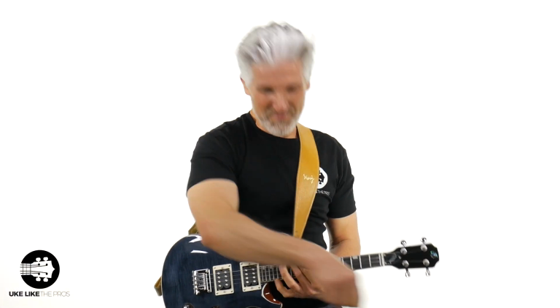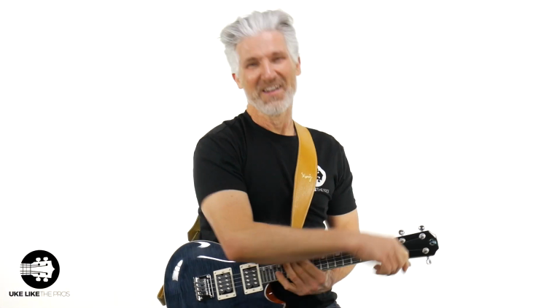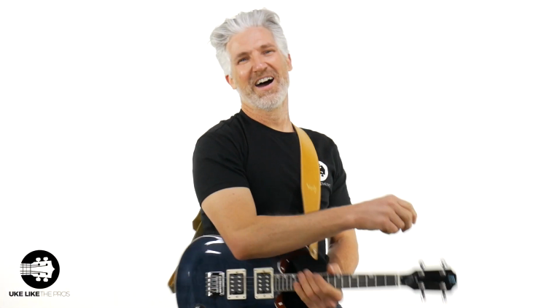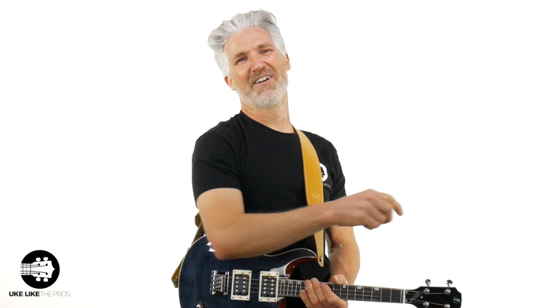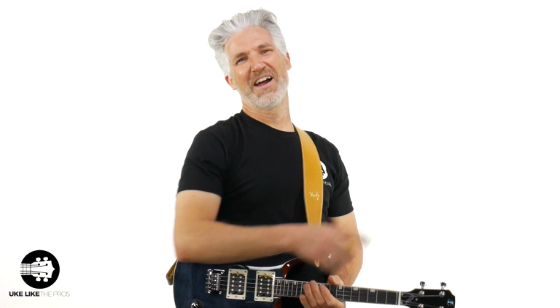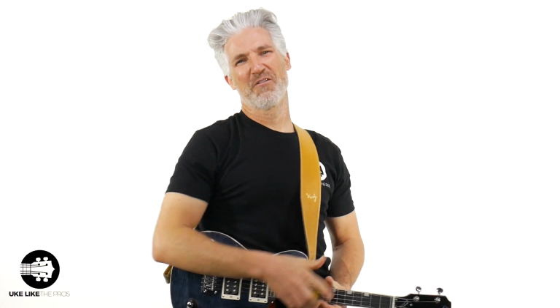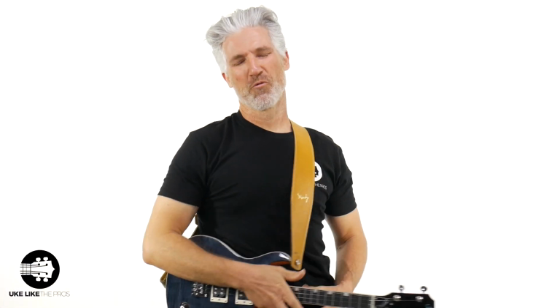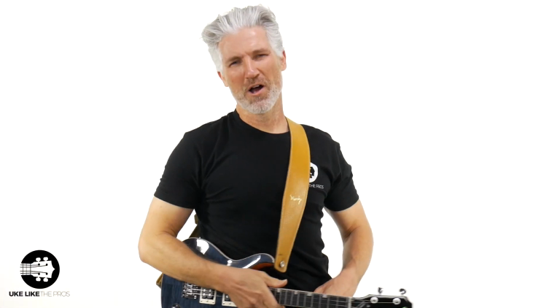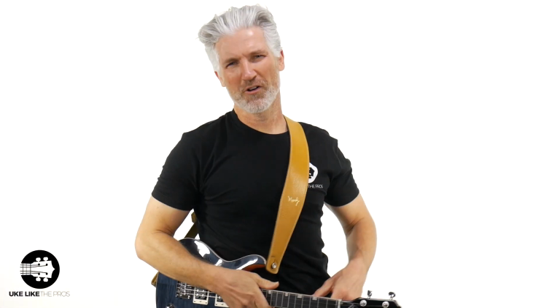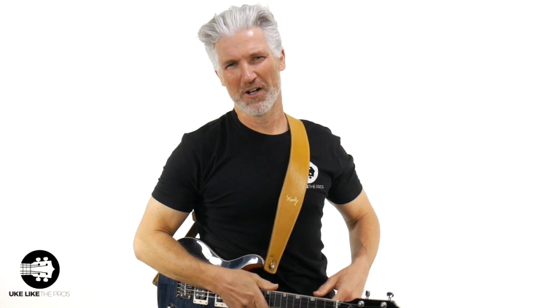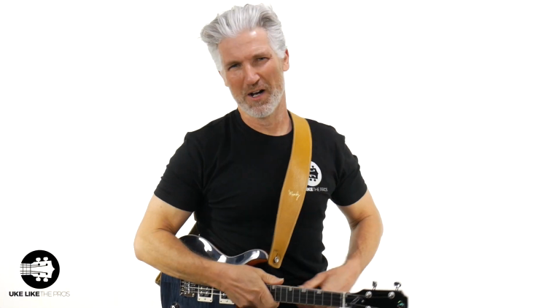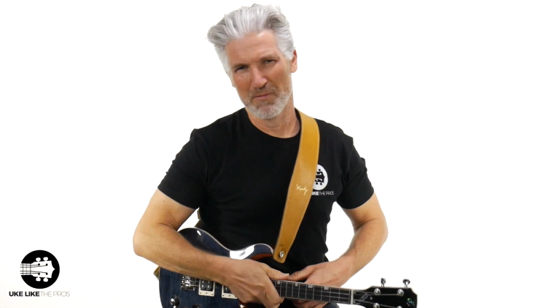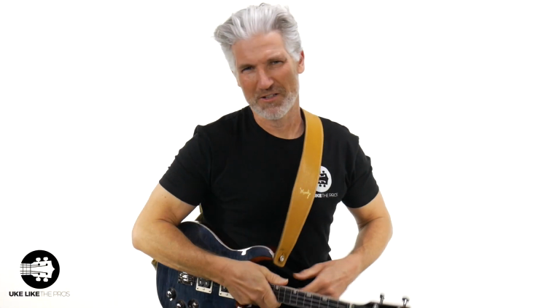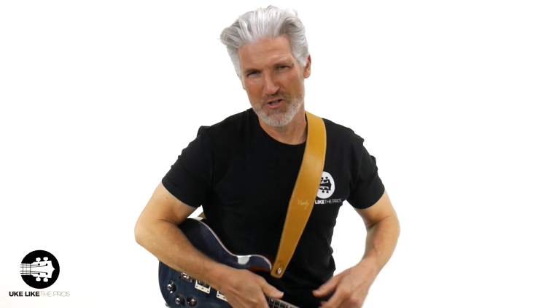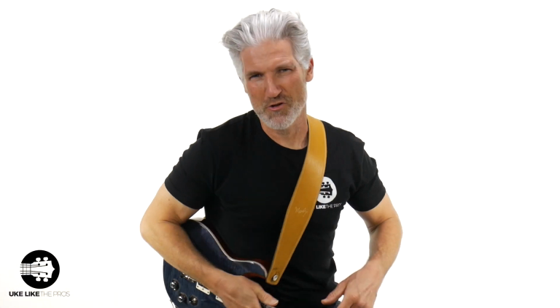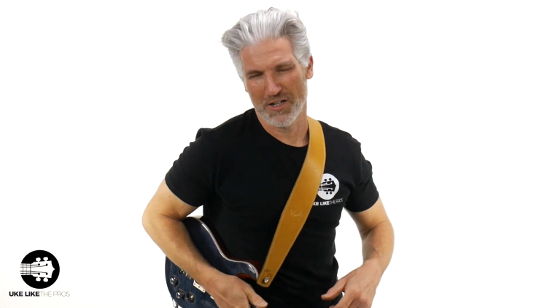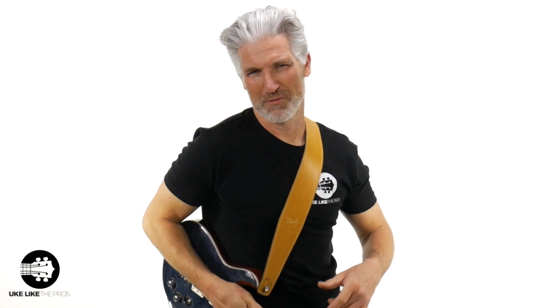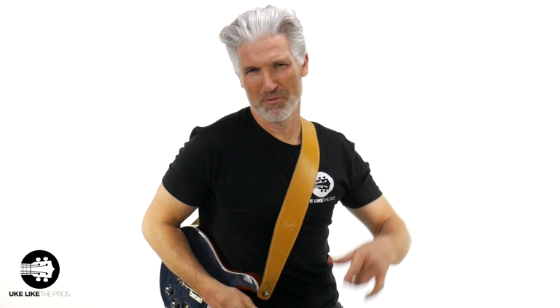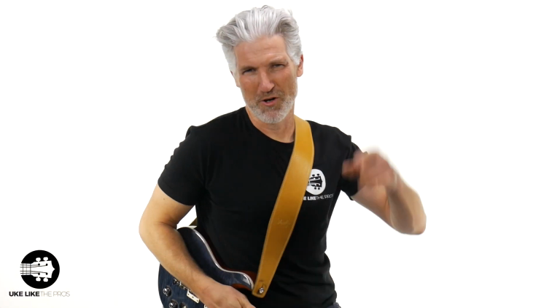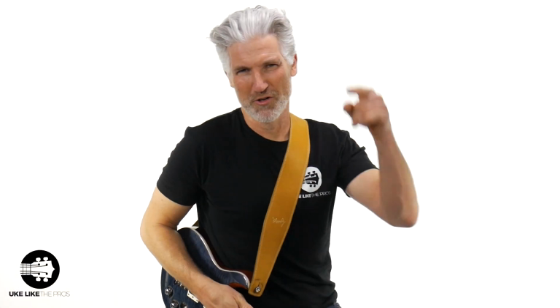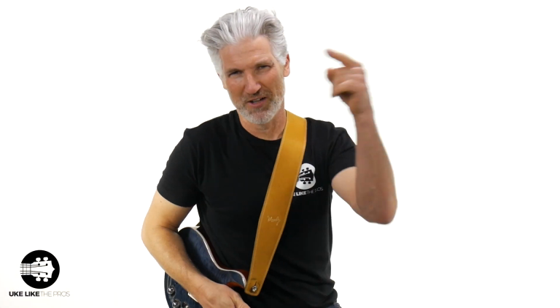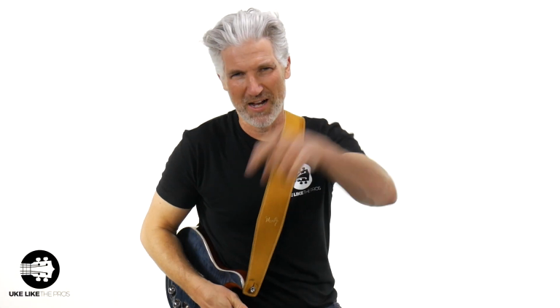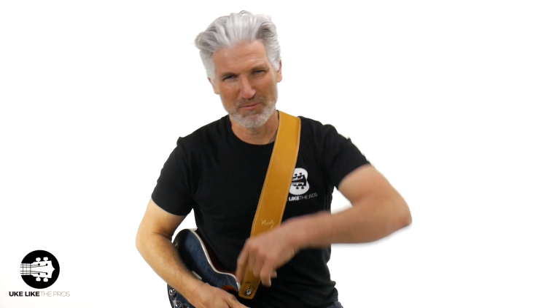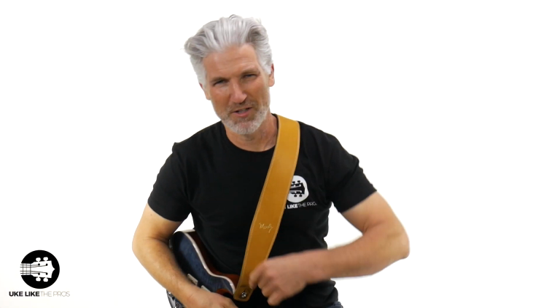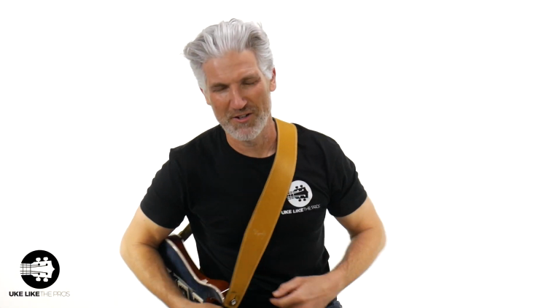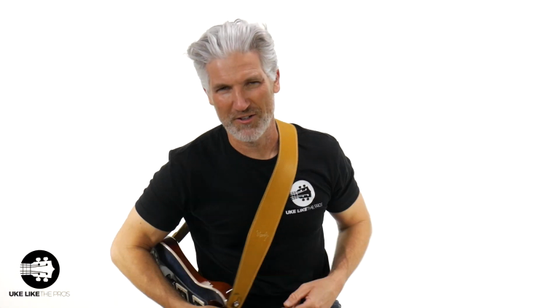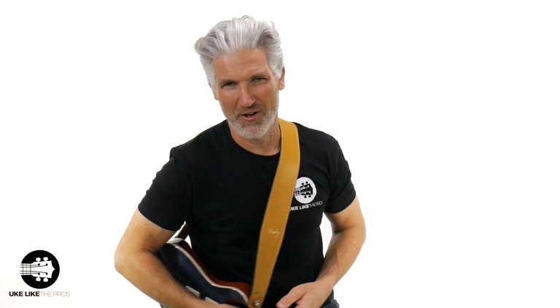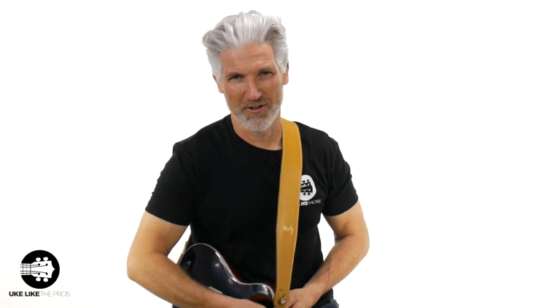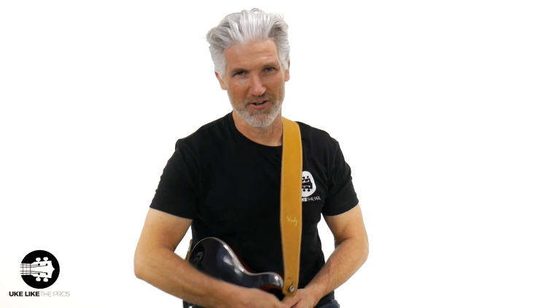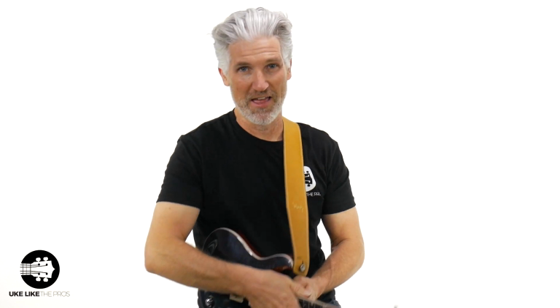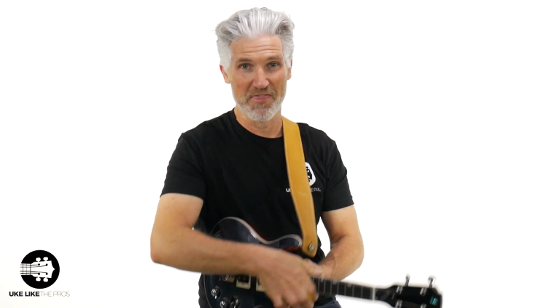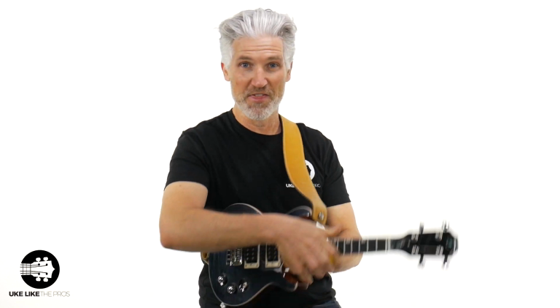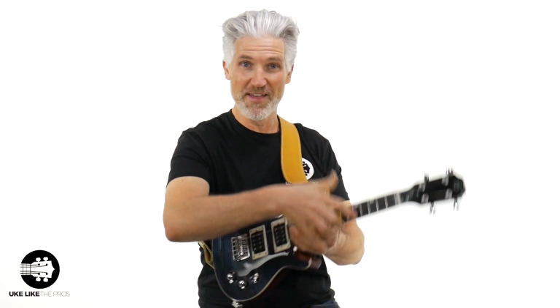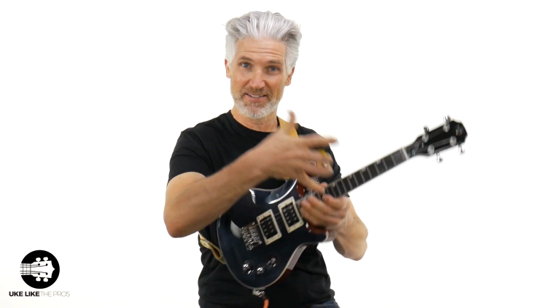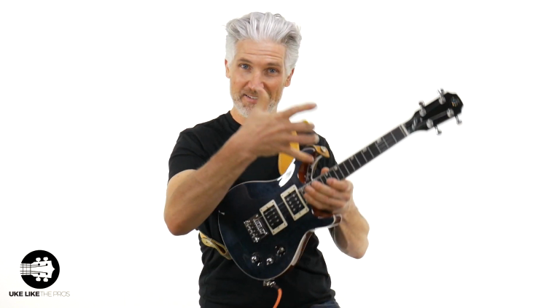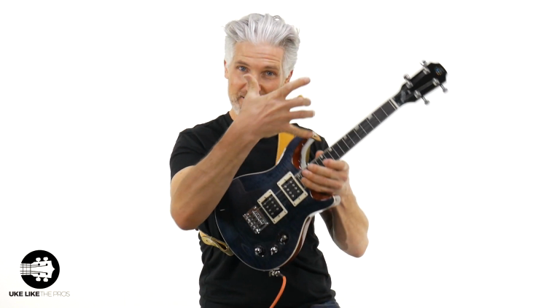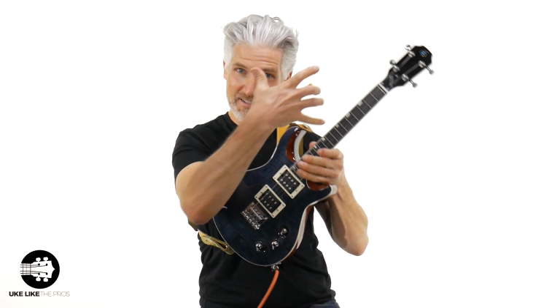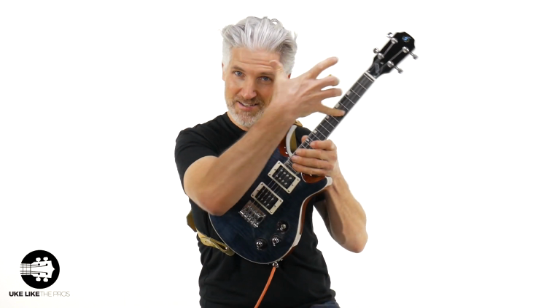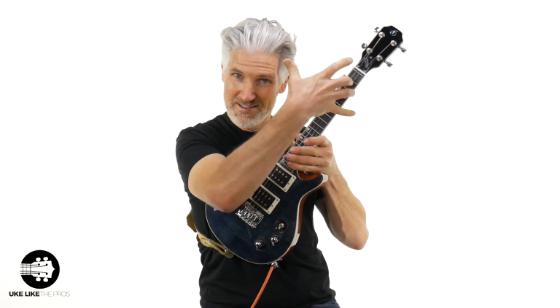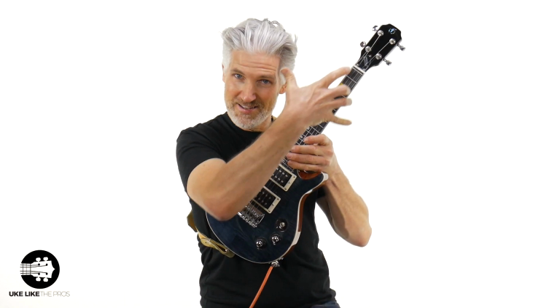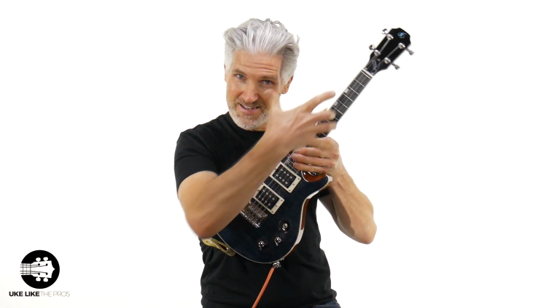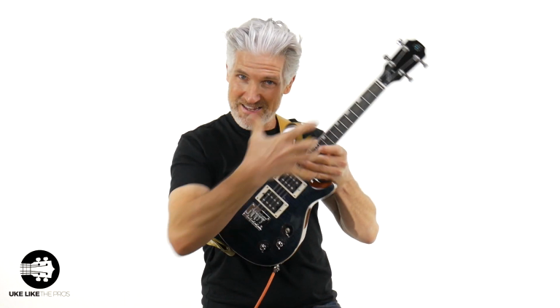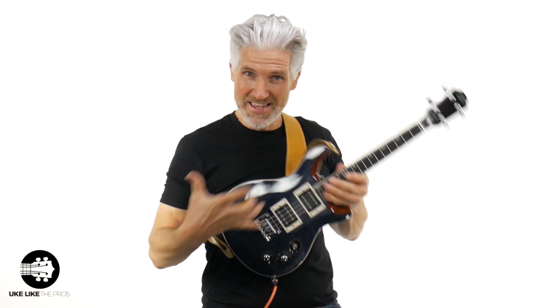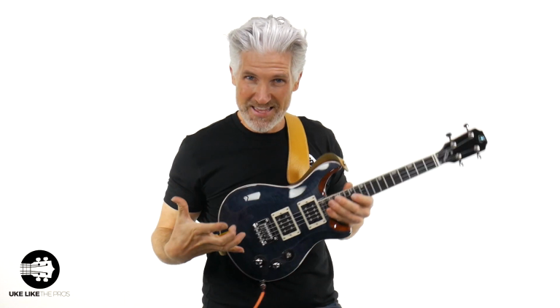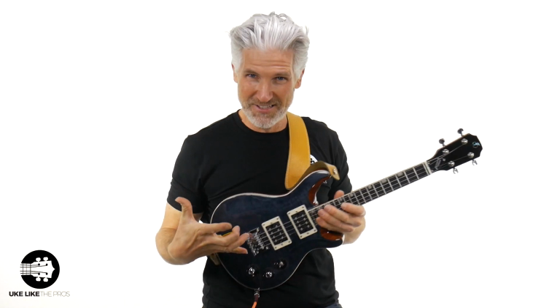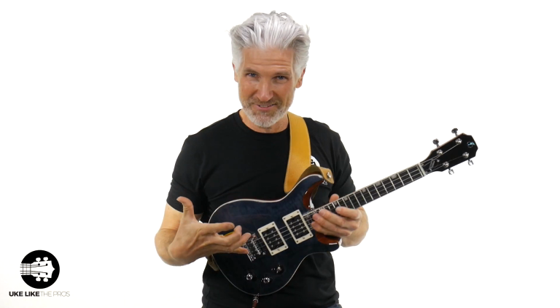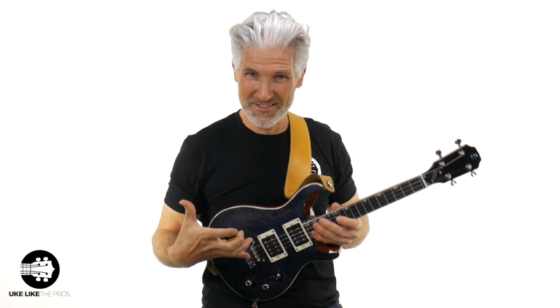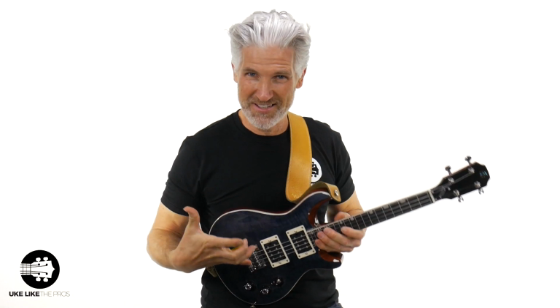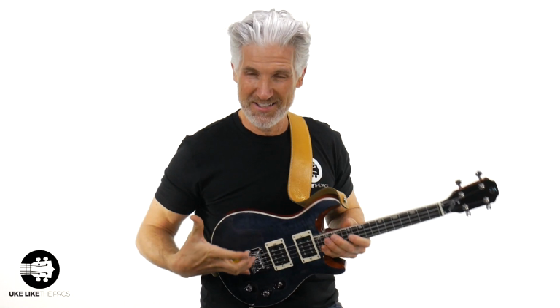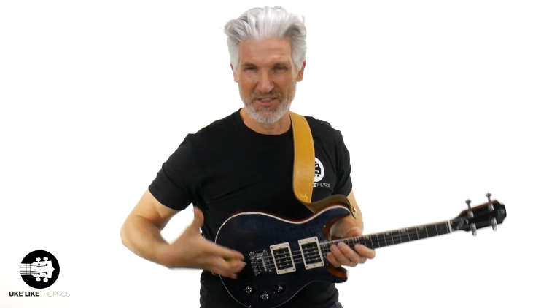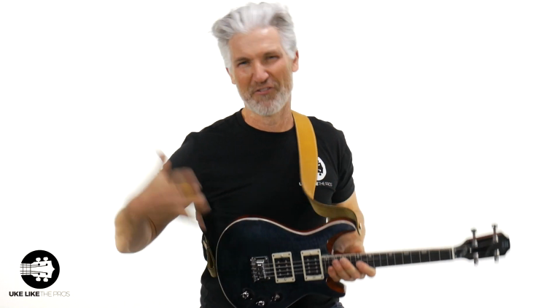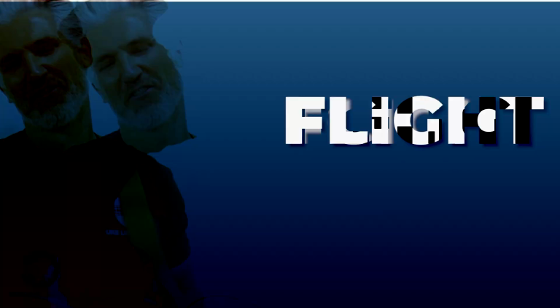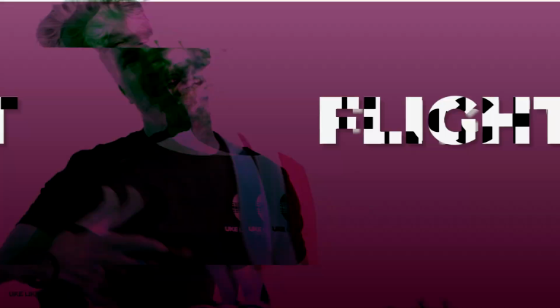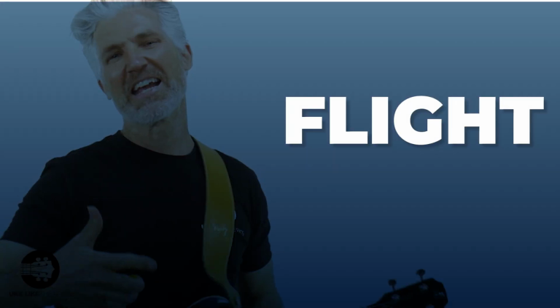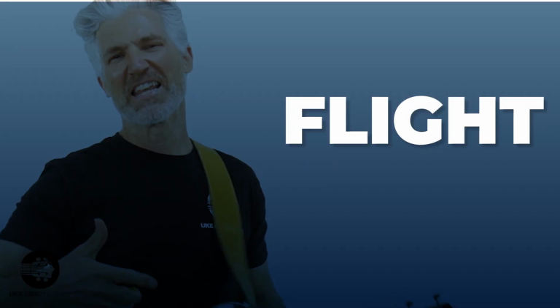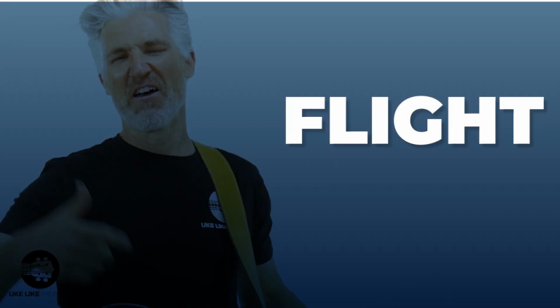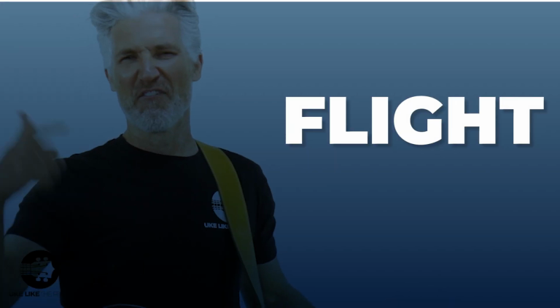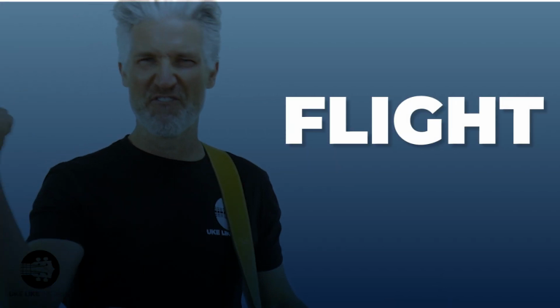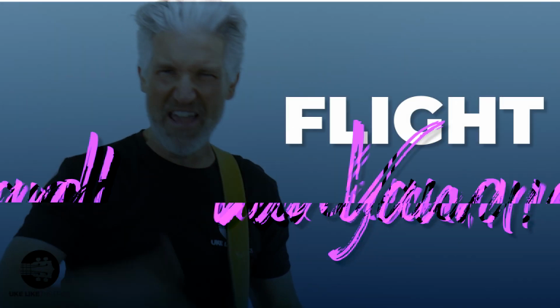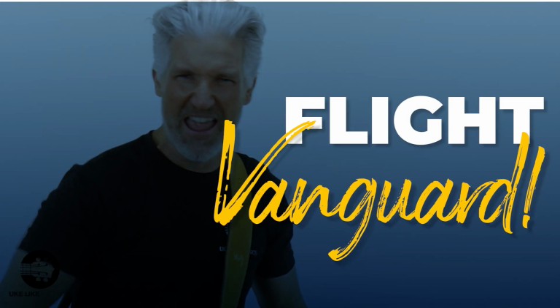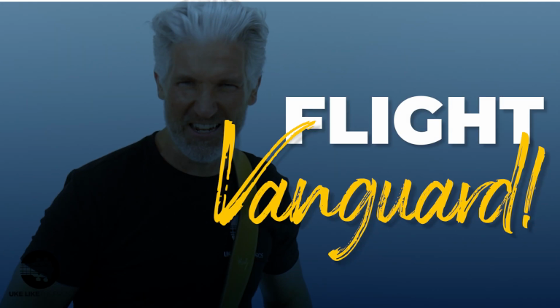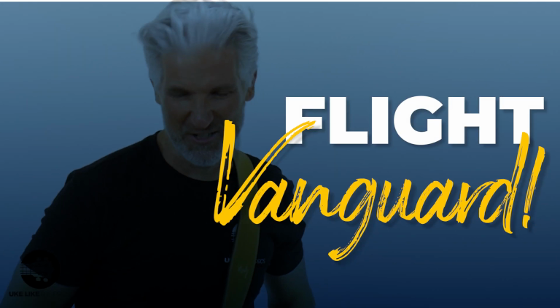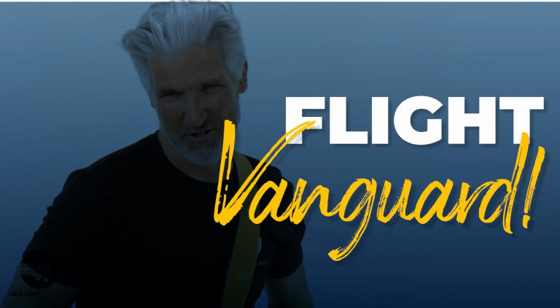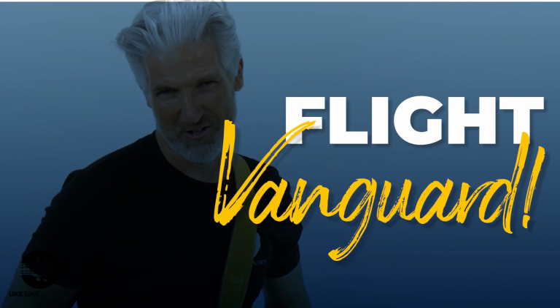All right. Welcome to You Look Like The Pros. I'm Terry Carter. And this is the Flight Vanguard.